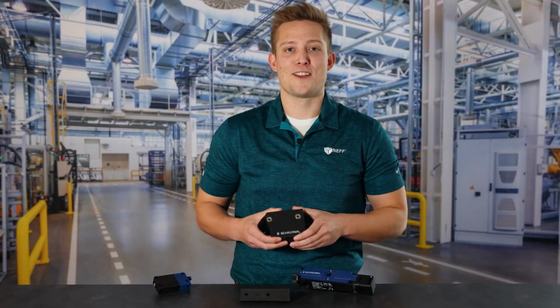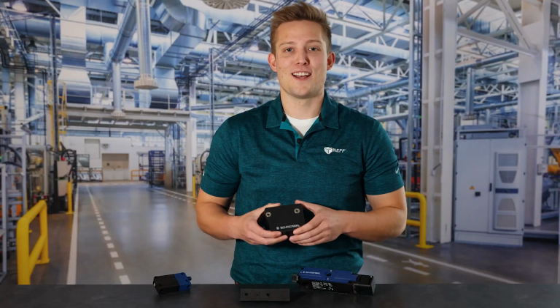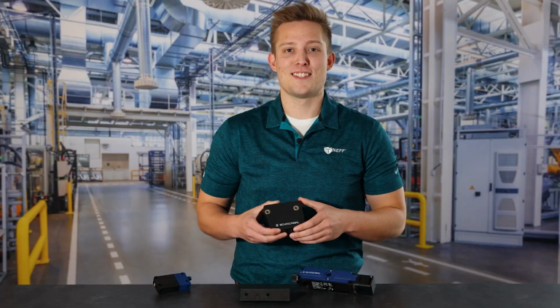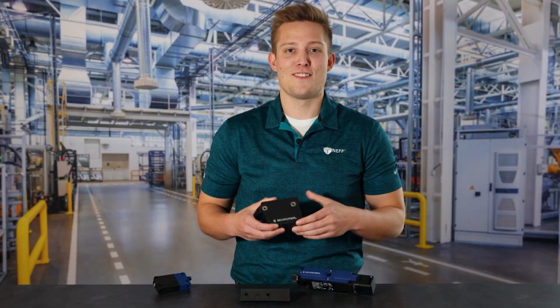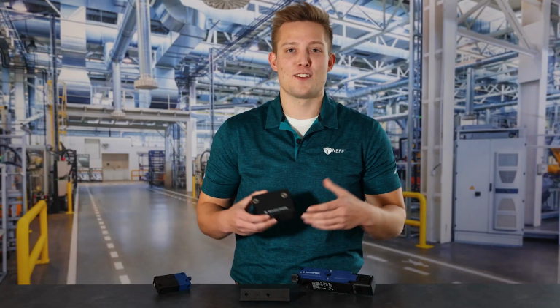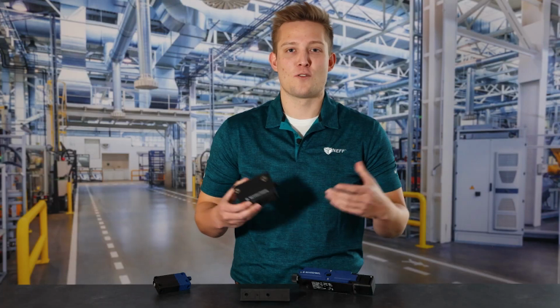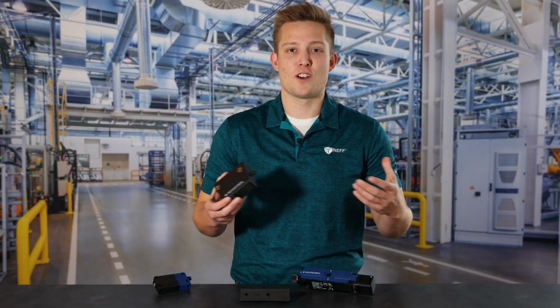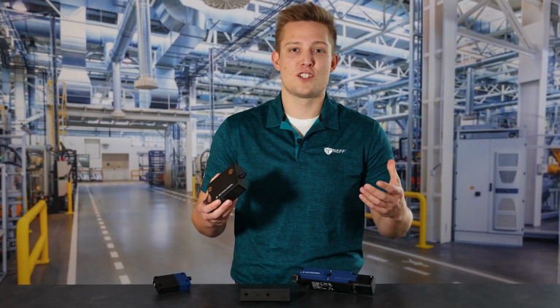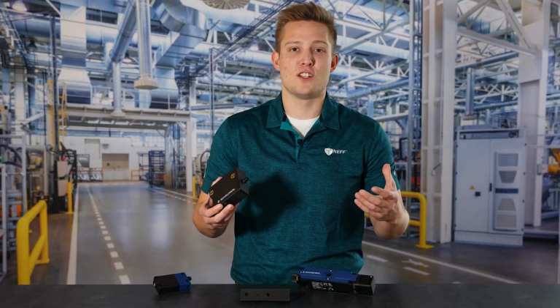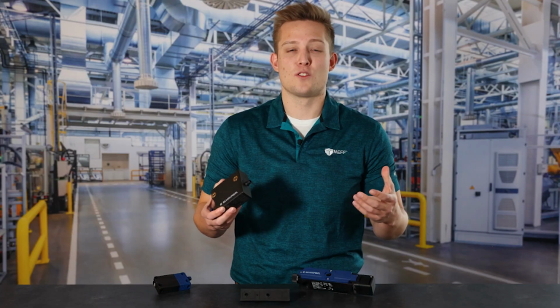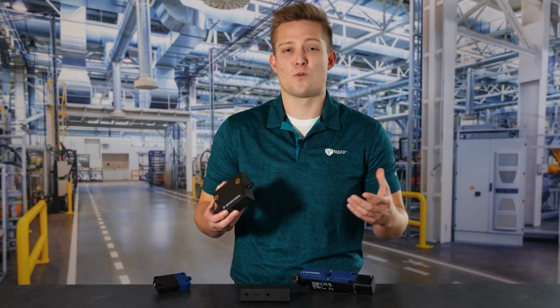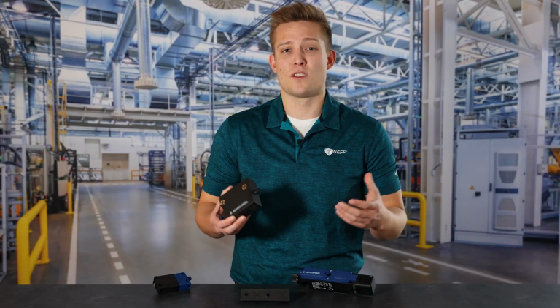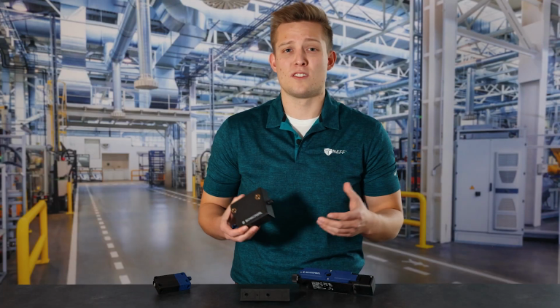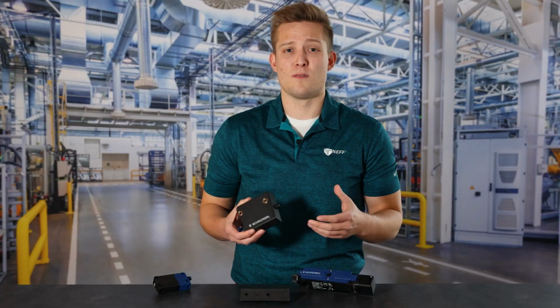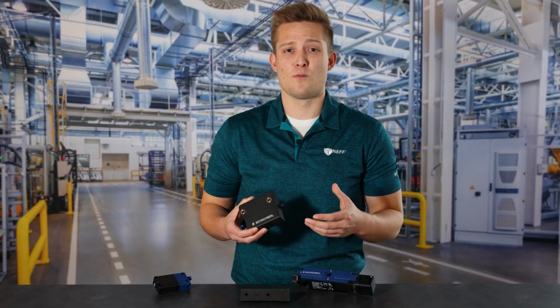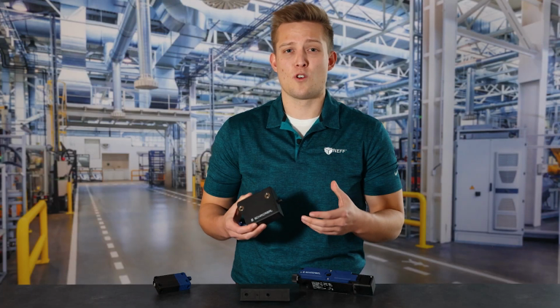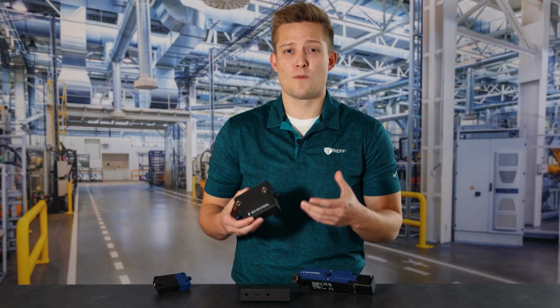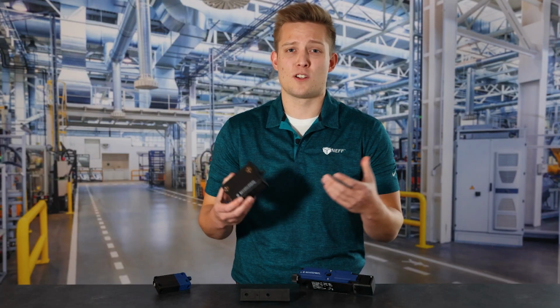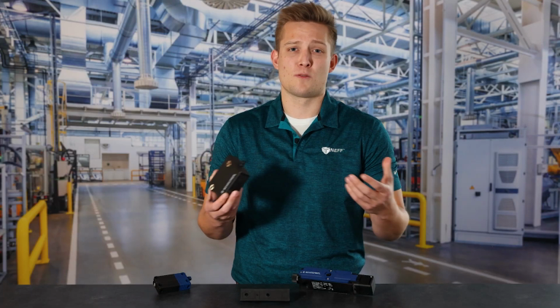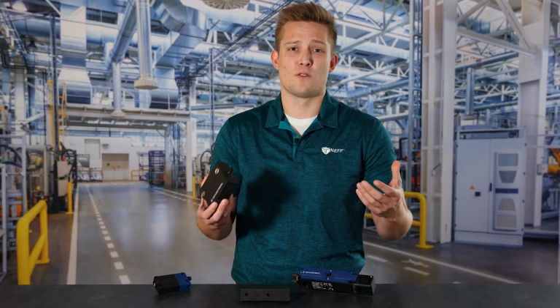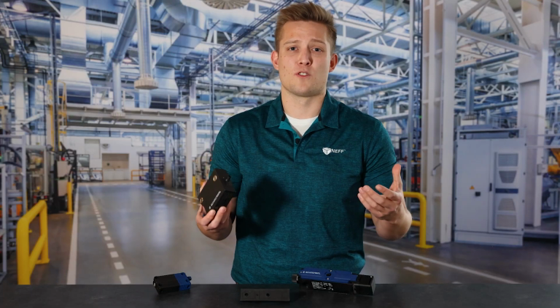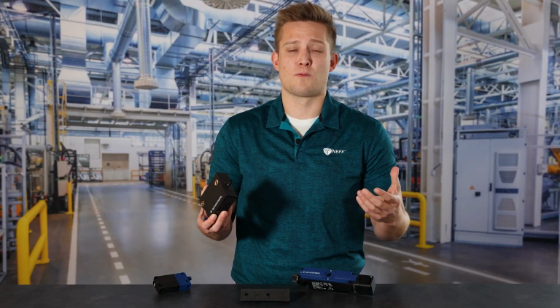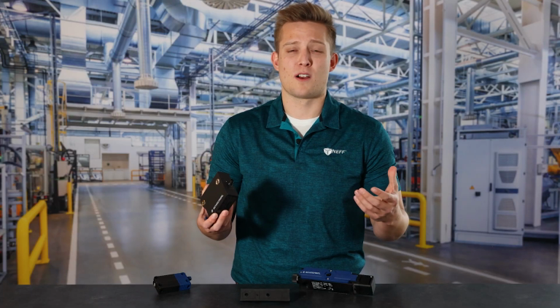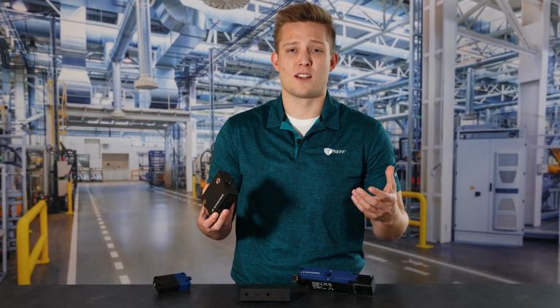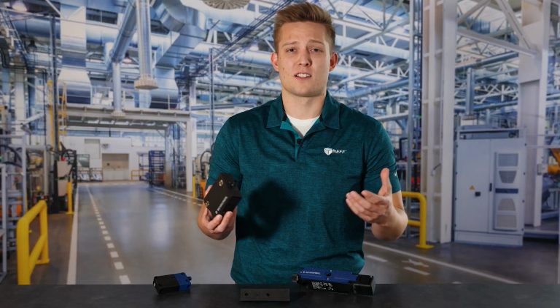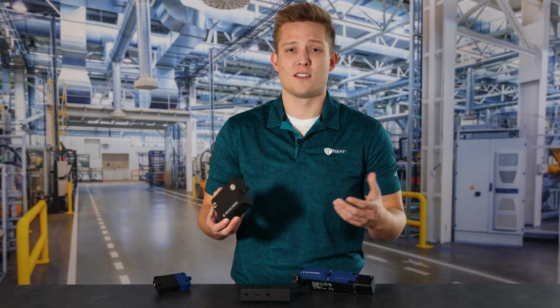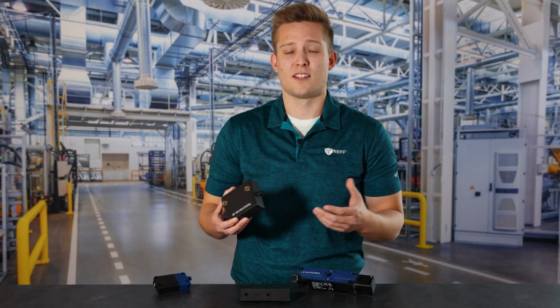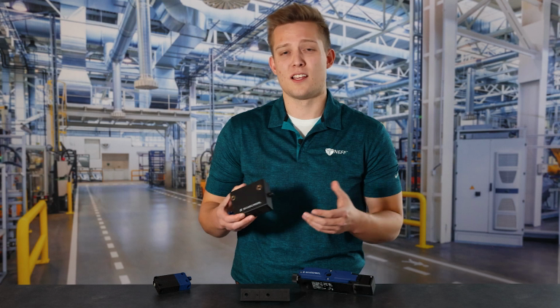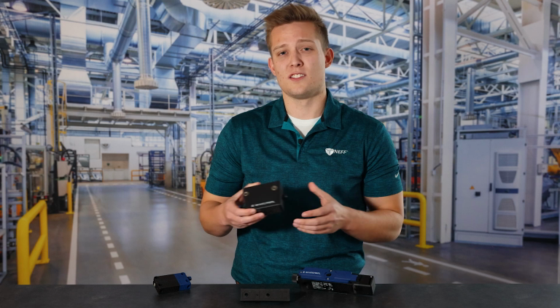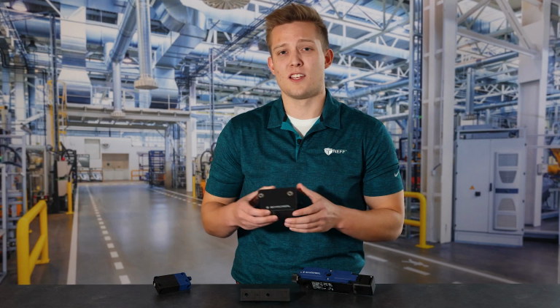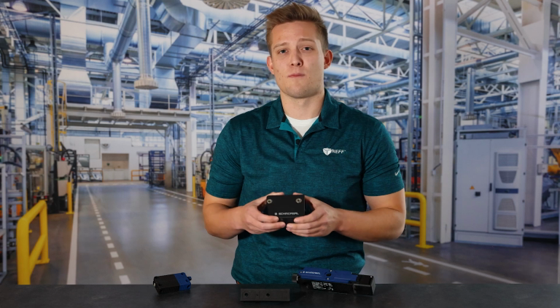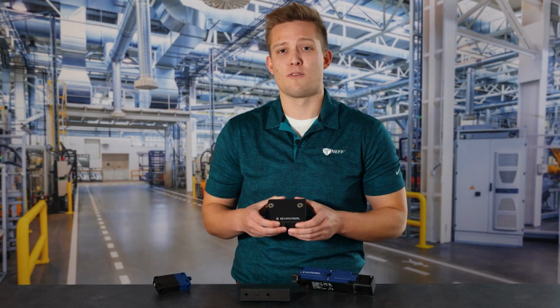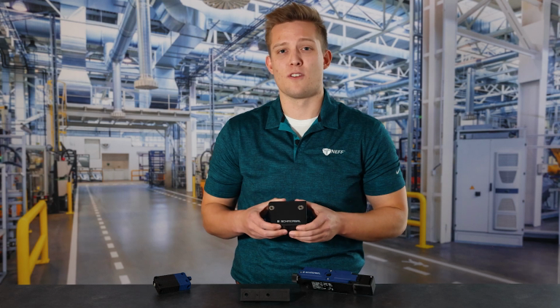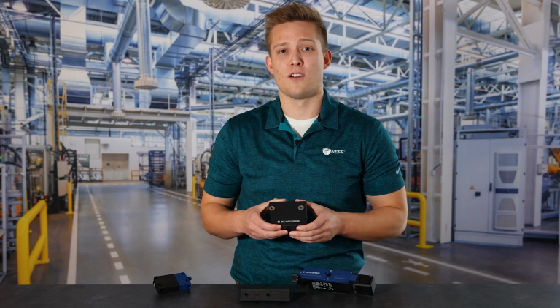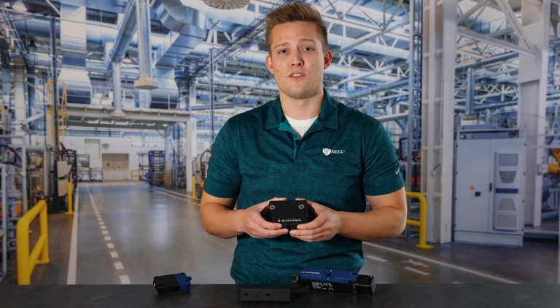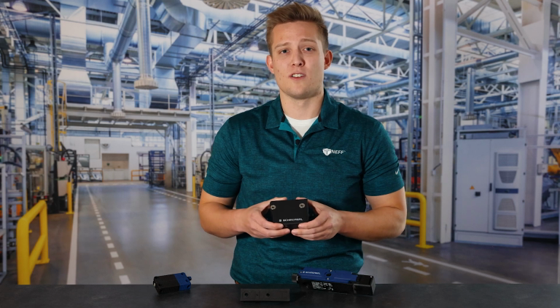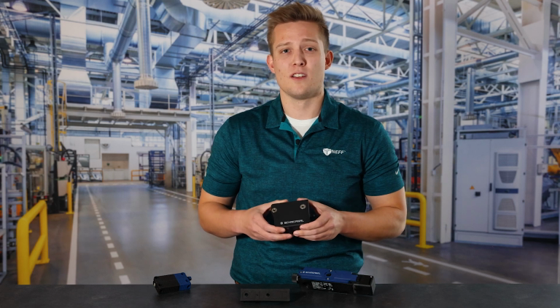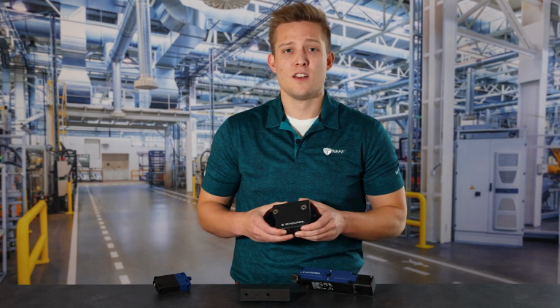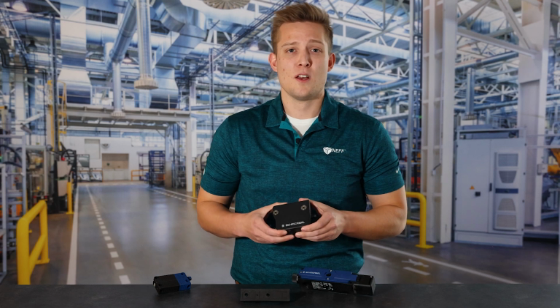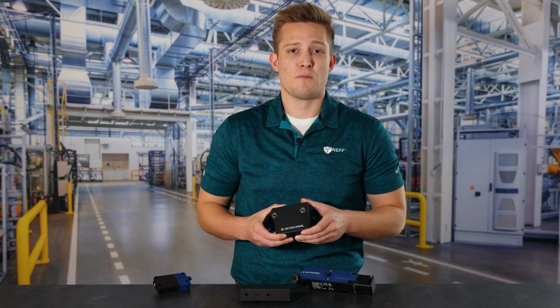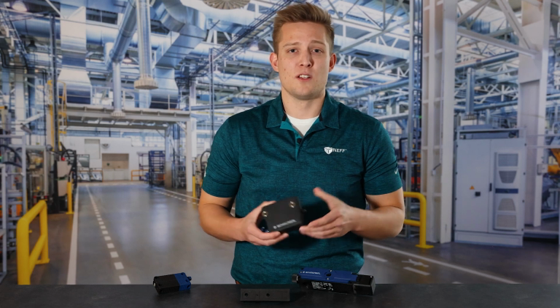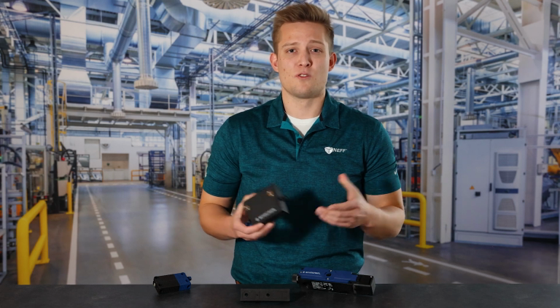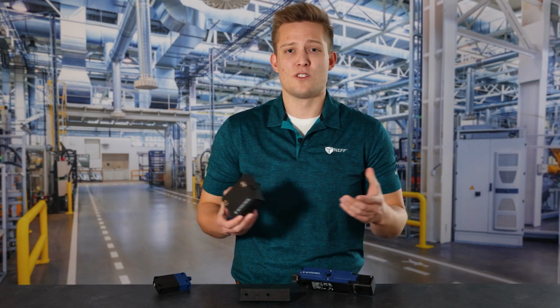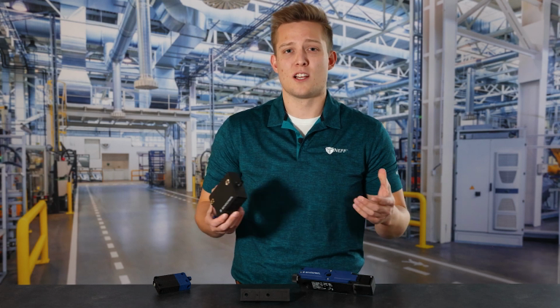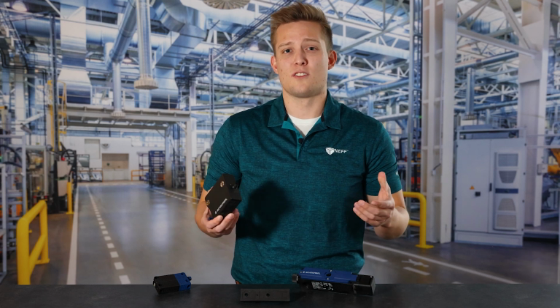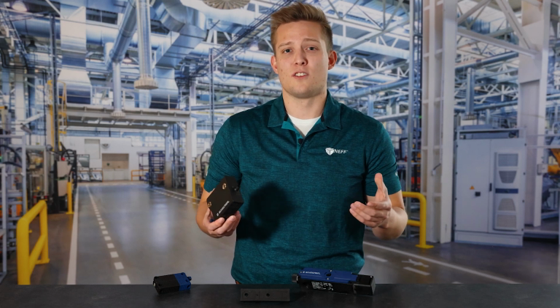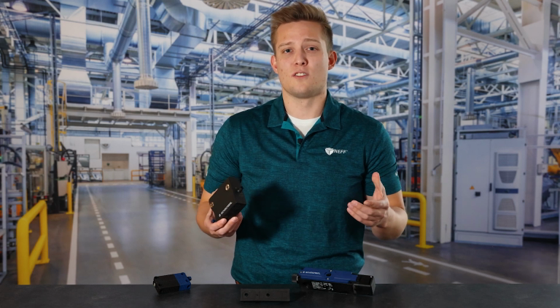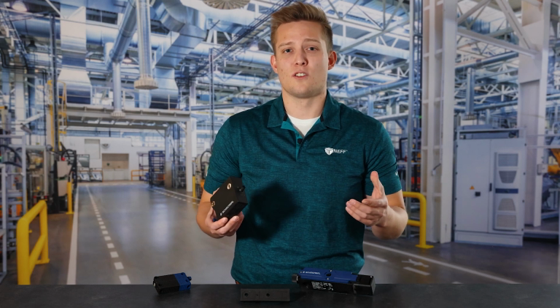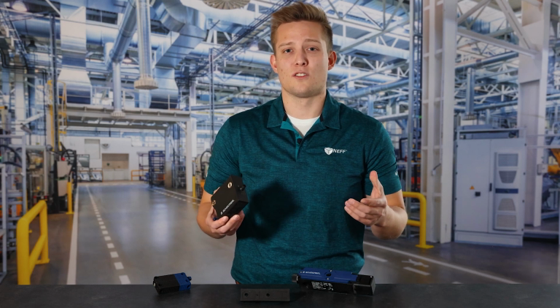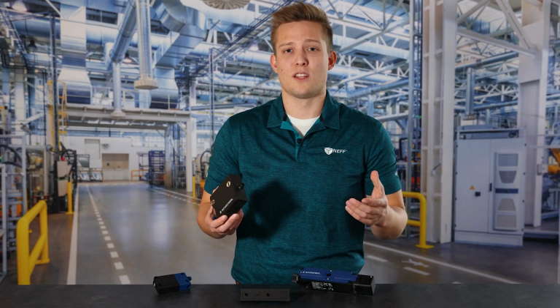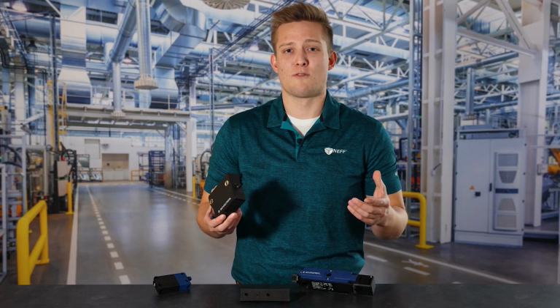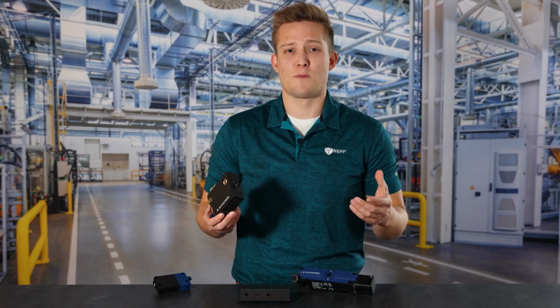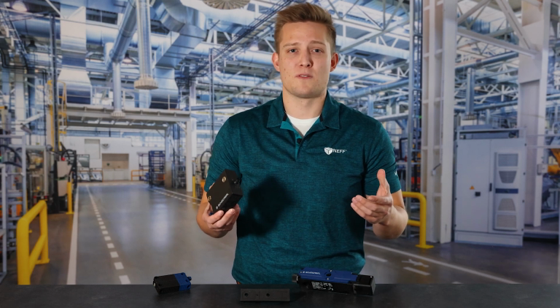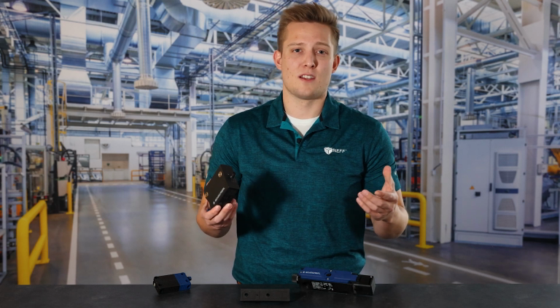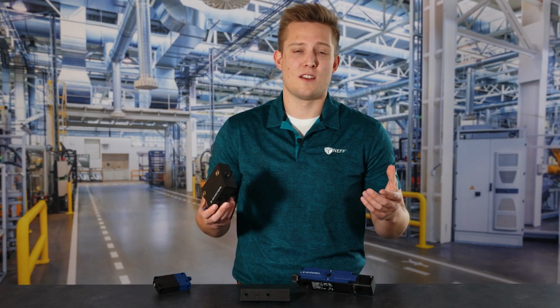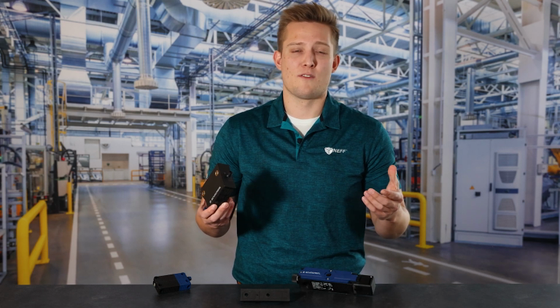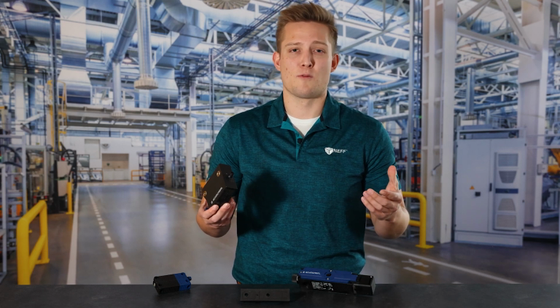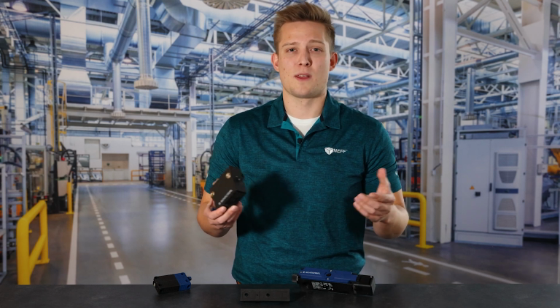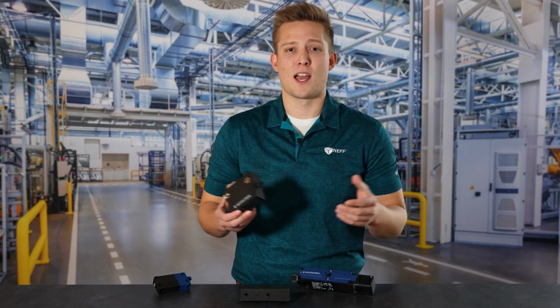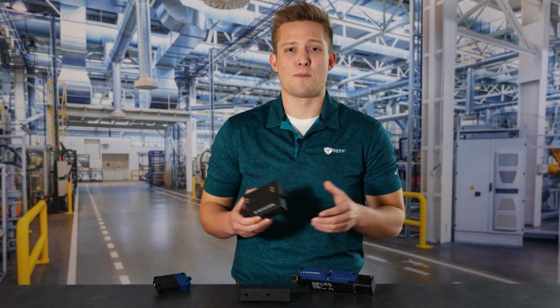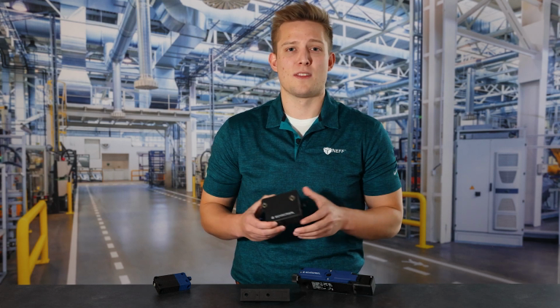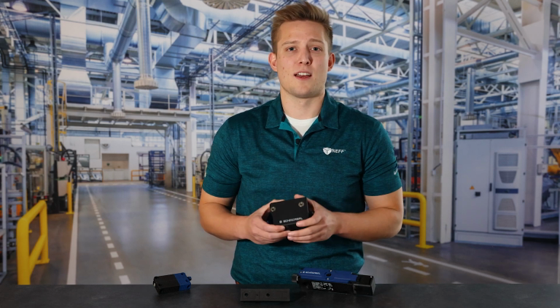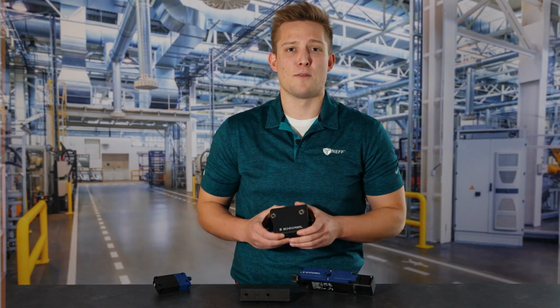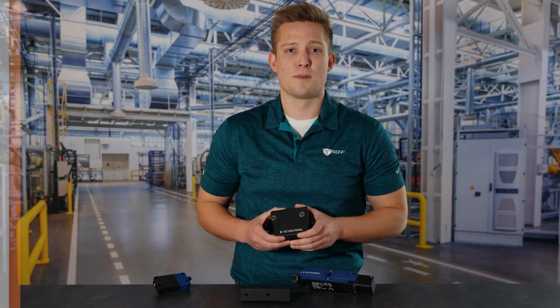If you have any questions or want to see more about Schmersal's products like the AZM 300, please reach out to your local Neff representative and we'll be happy to help.